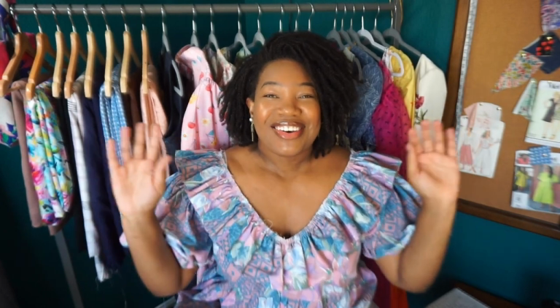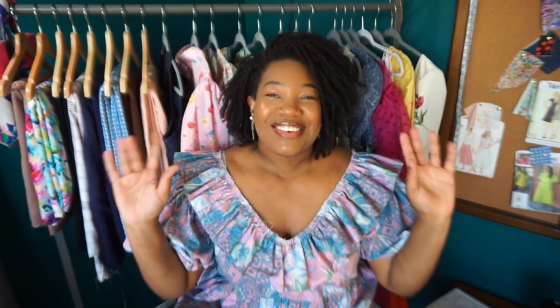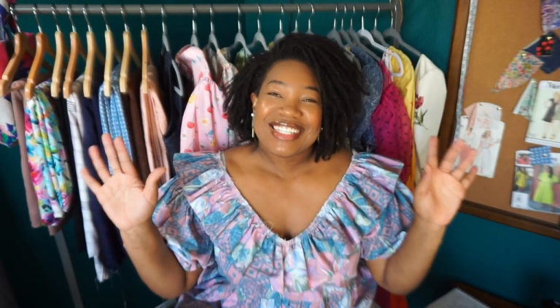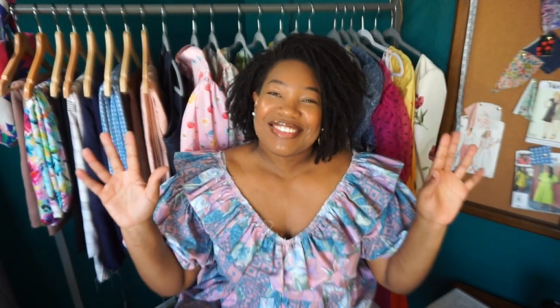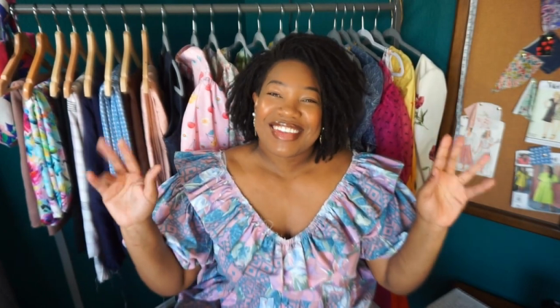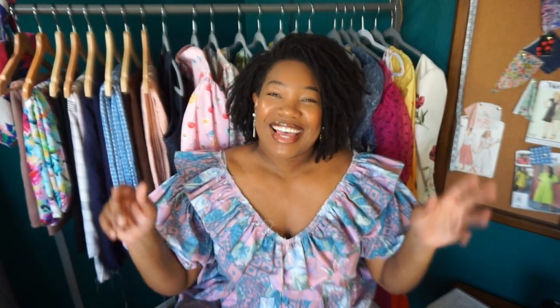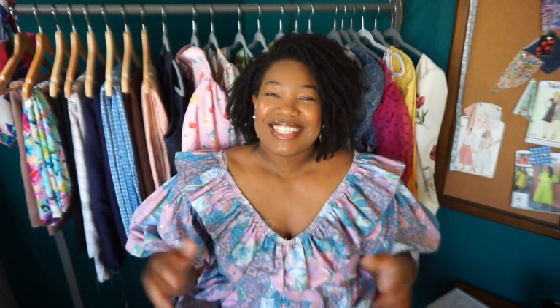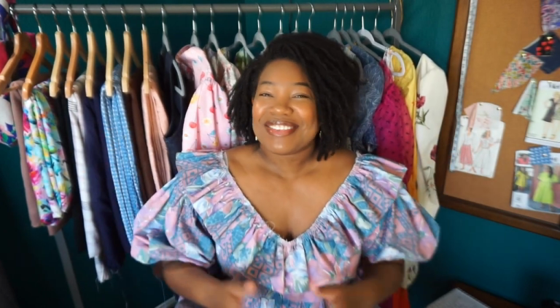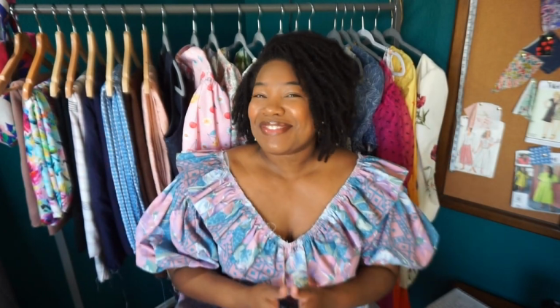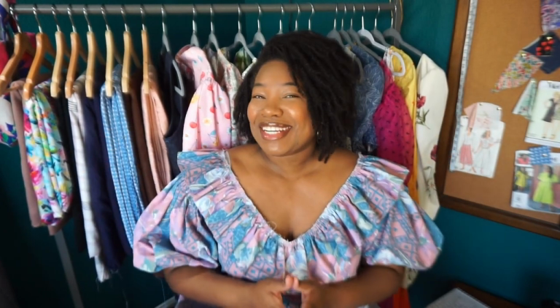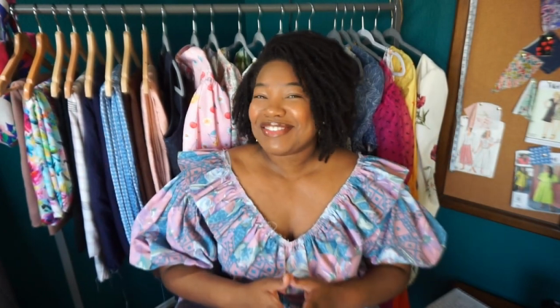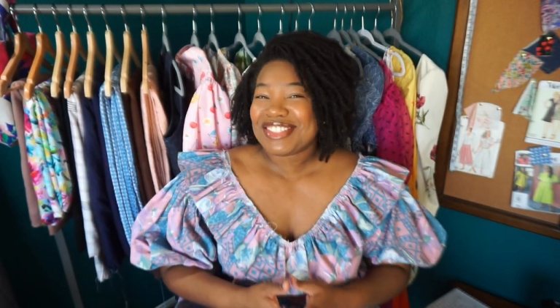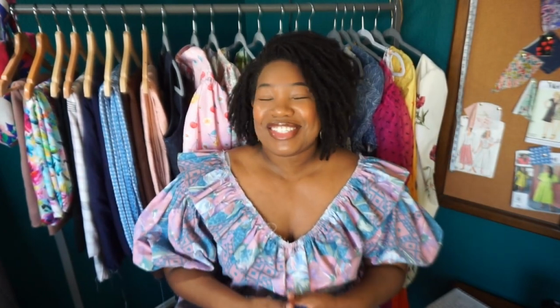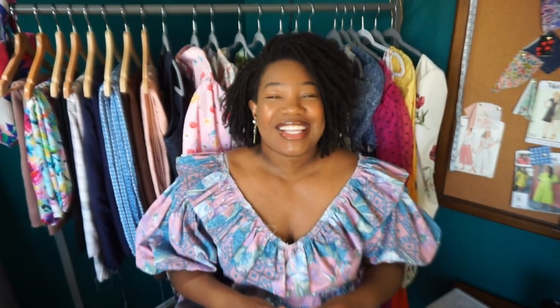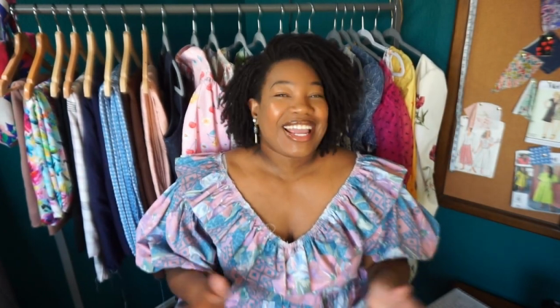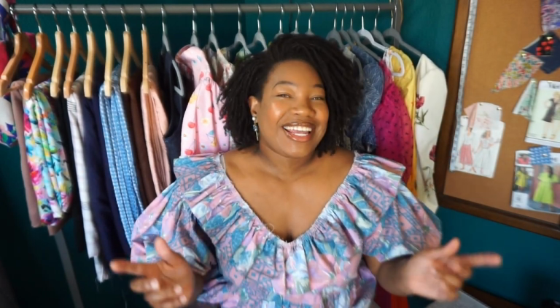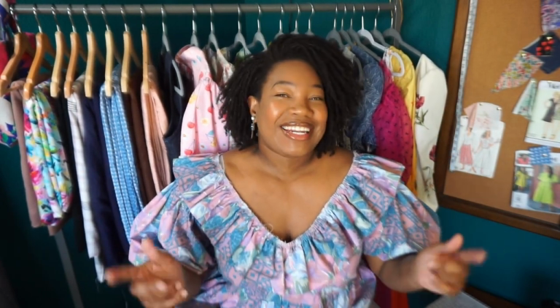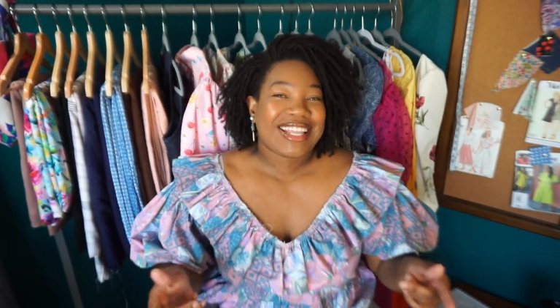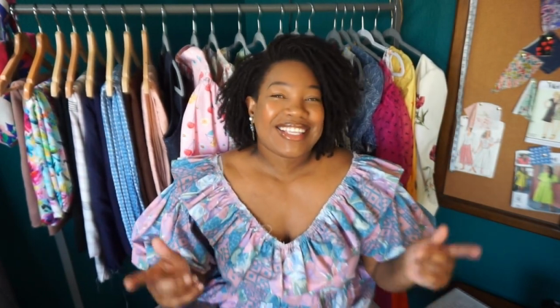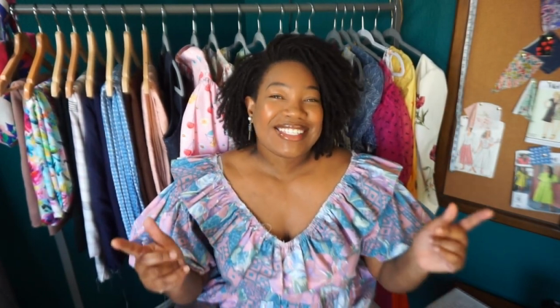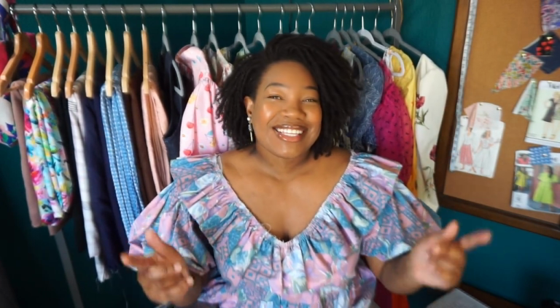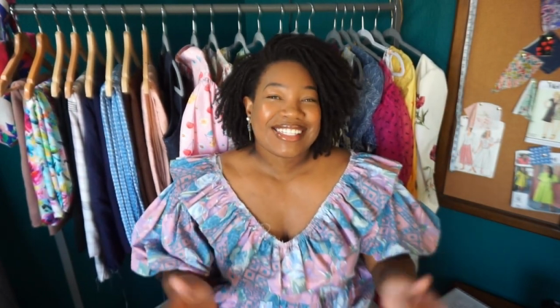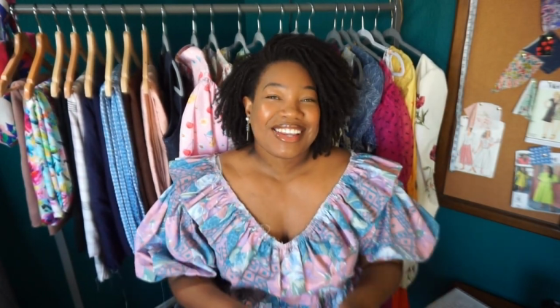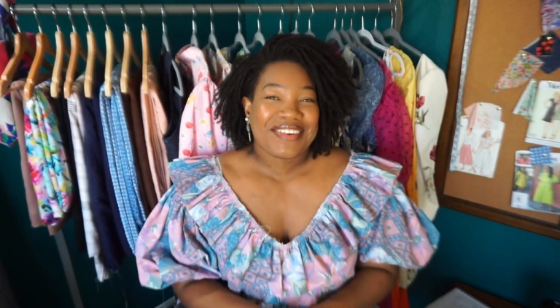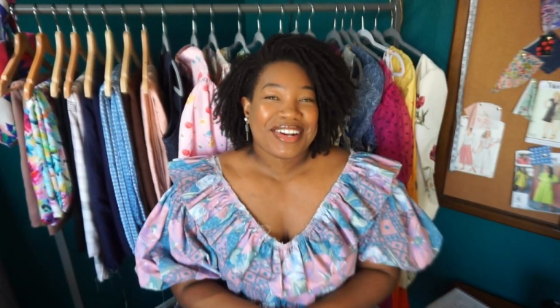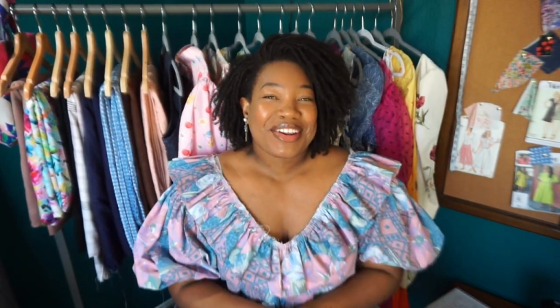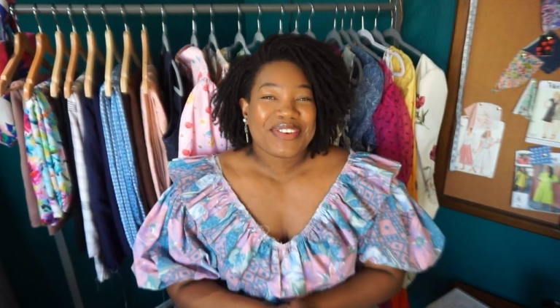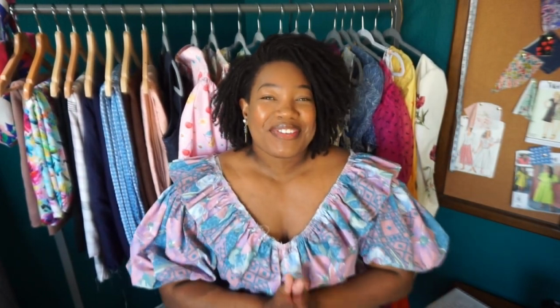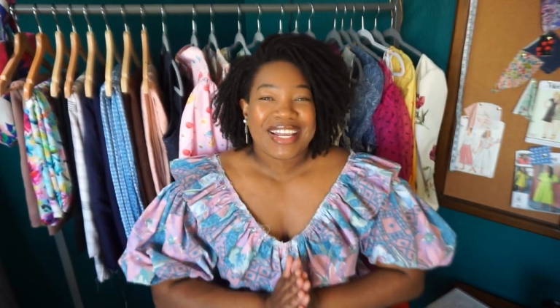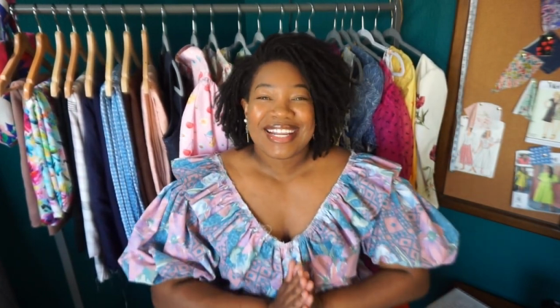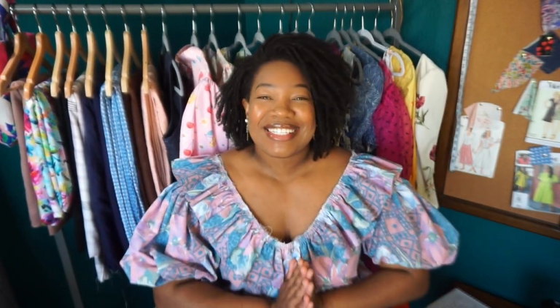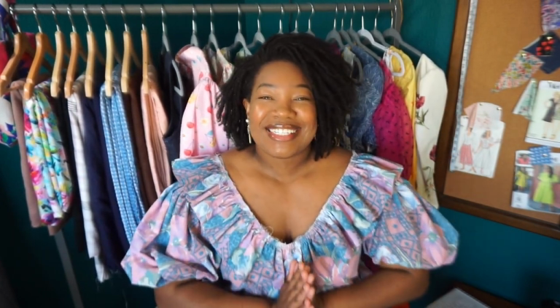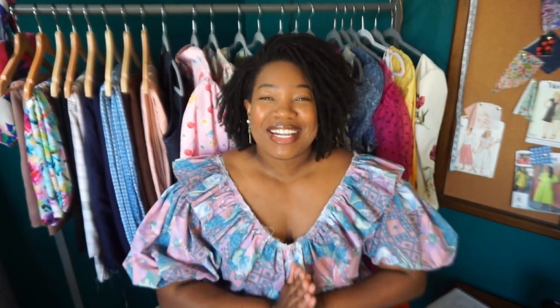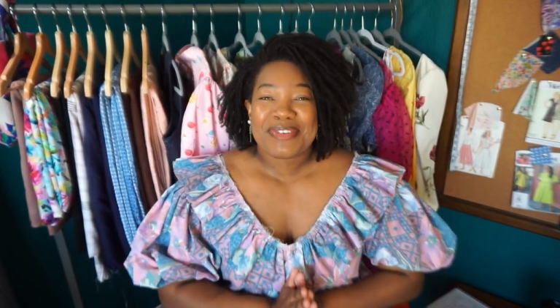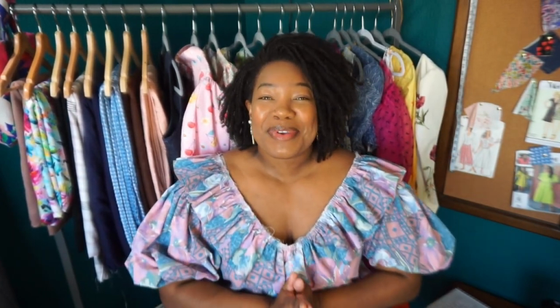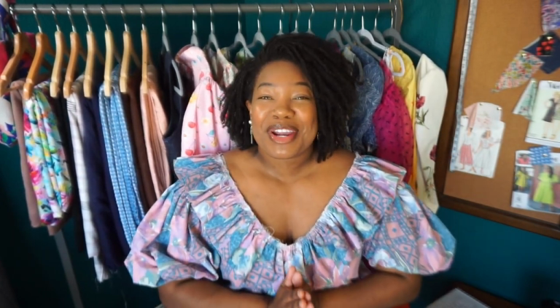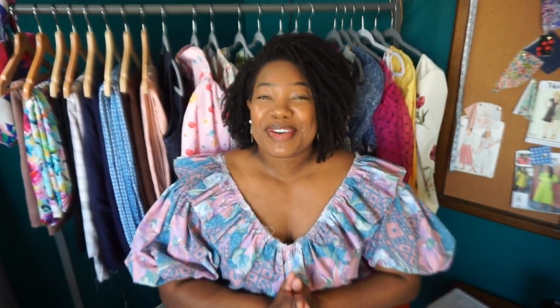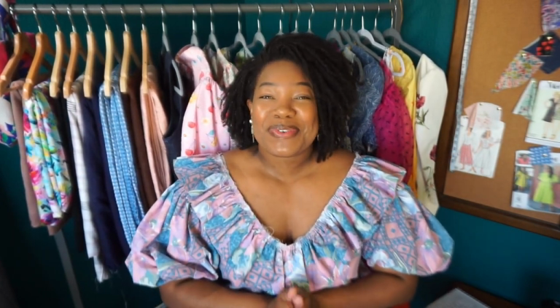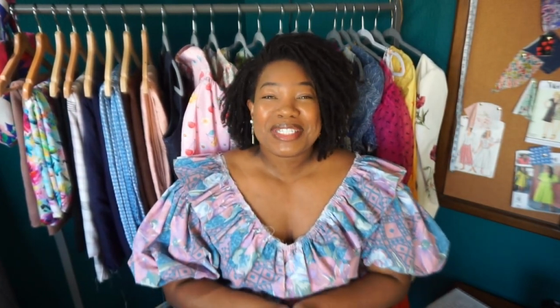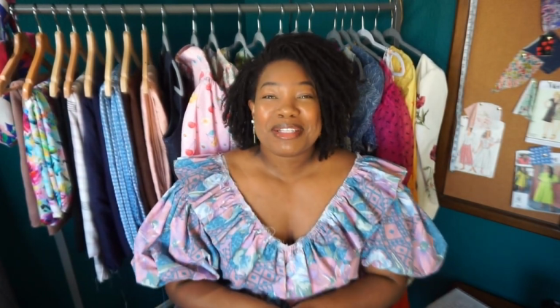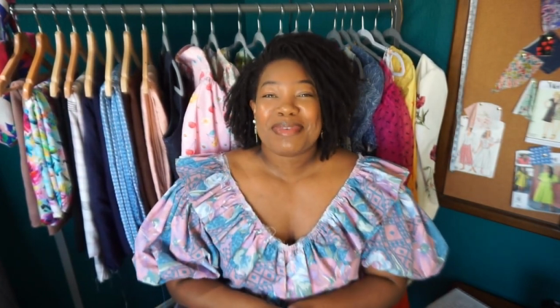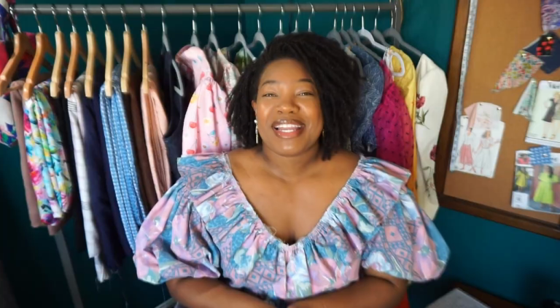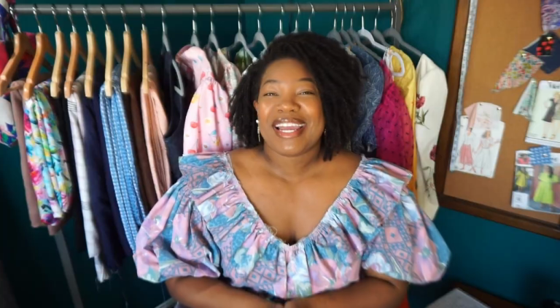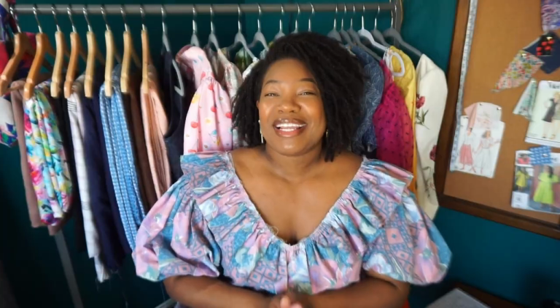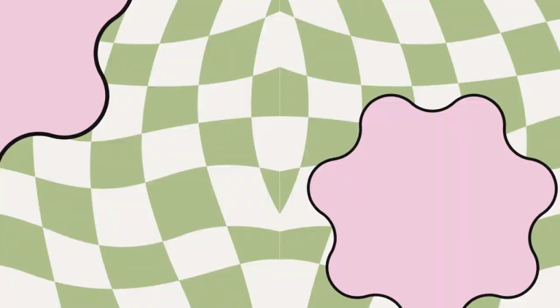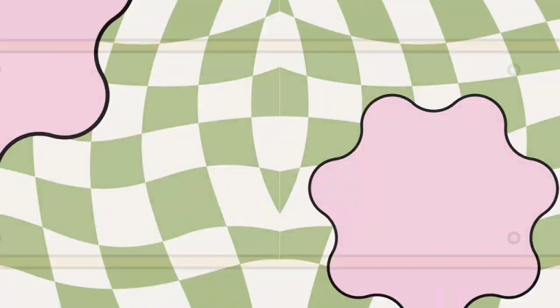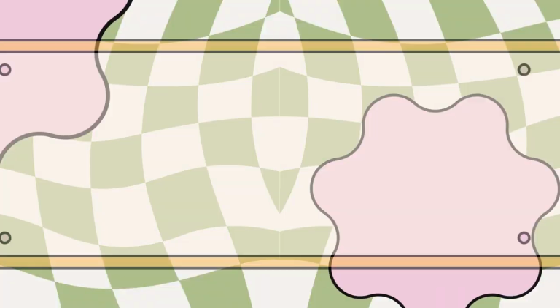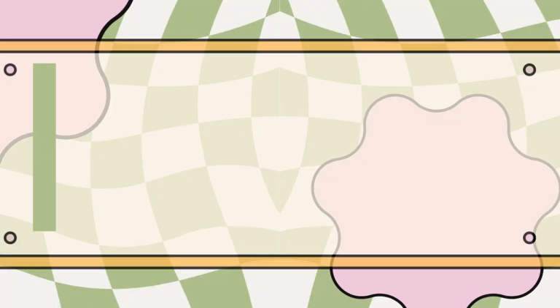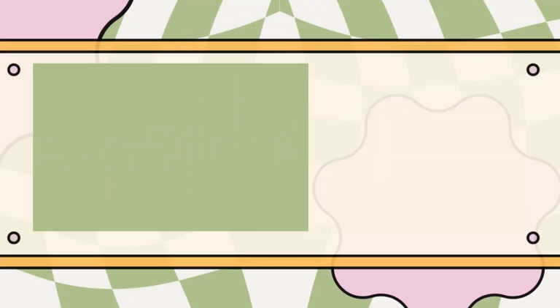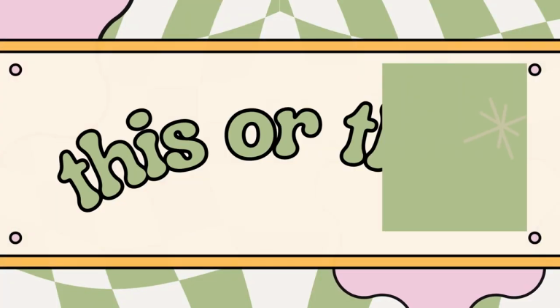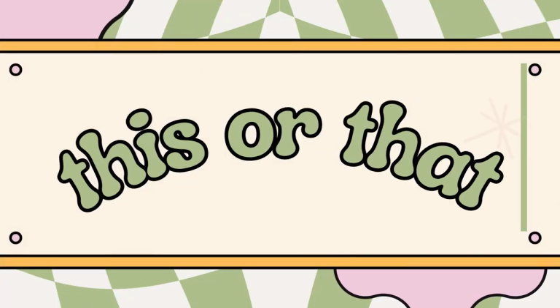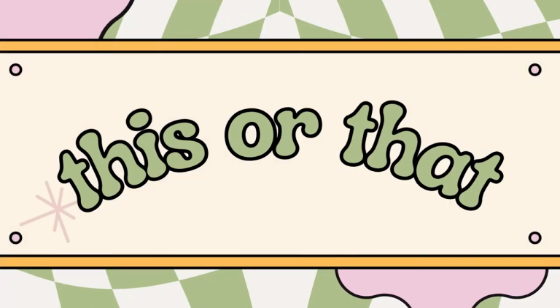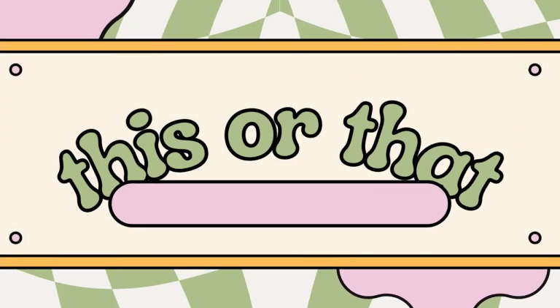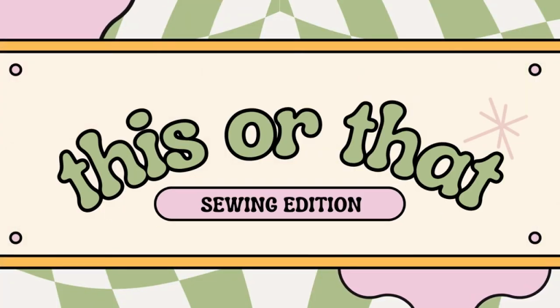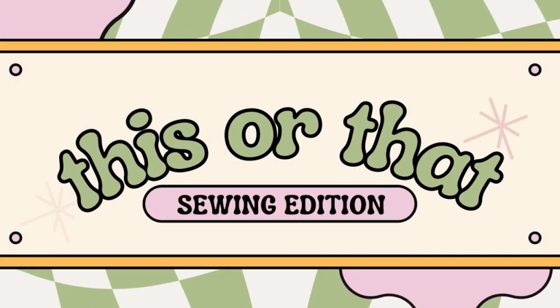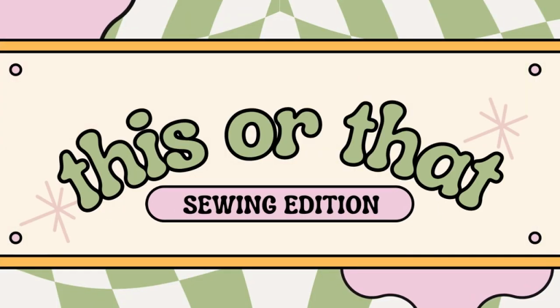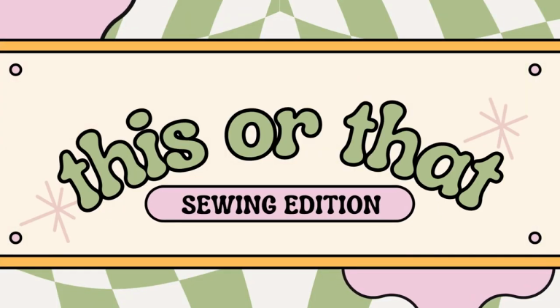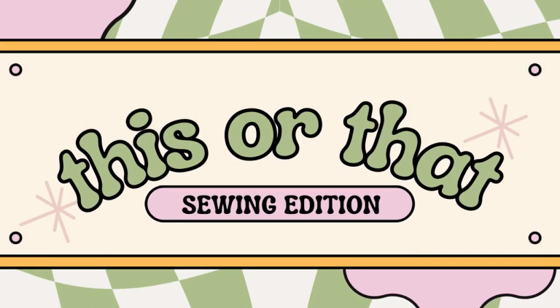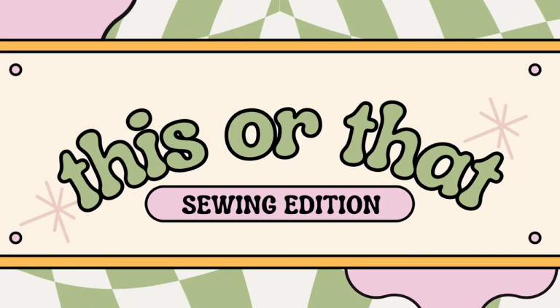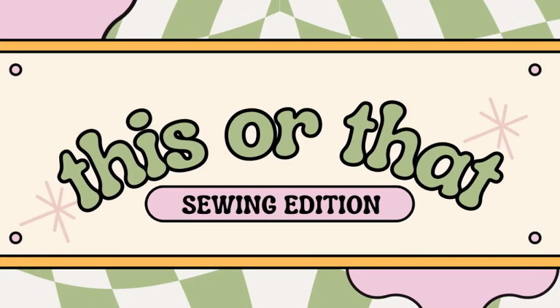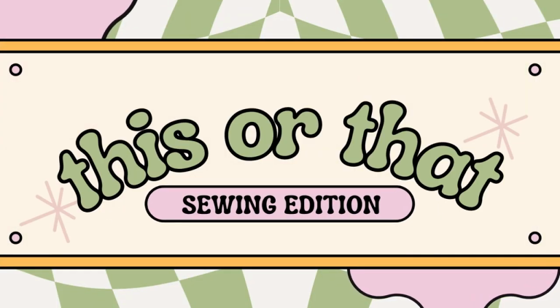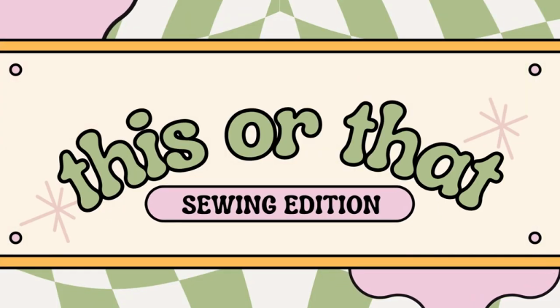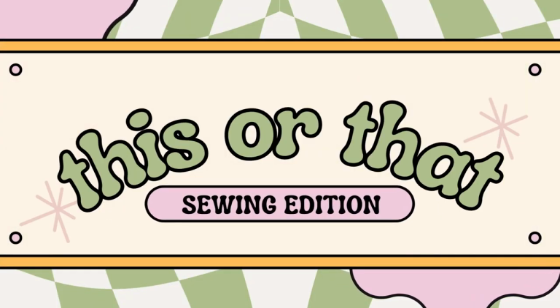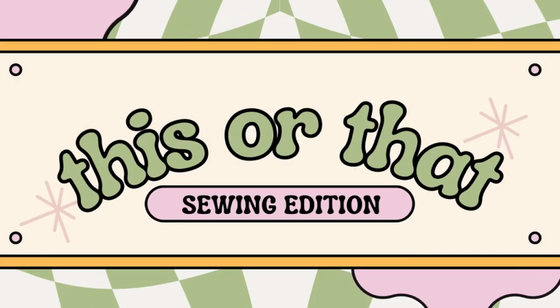What's up guys! My name is Jilly and this is The Carried It Curvy, and today we are going to play a little game of sewing this or that.